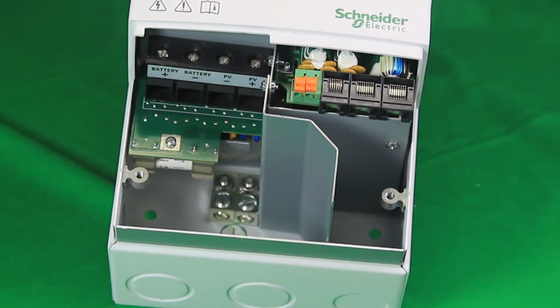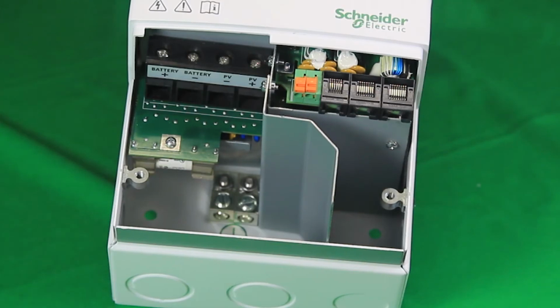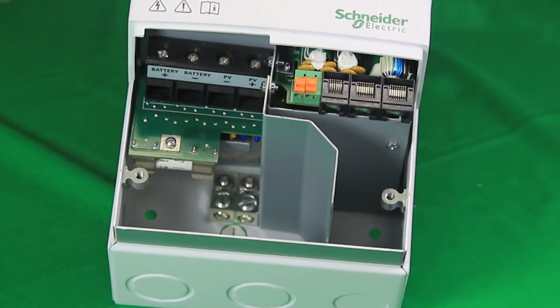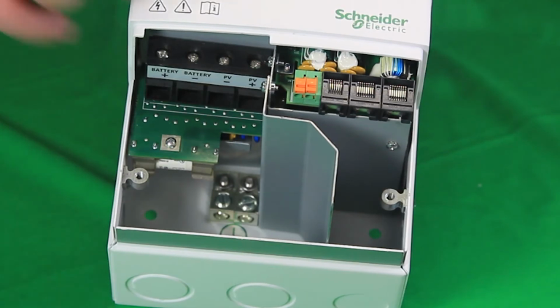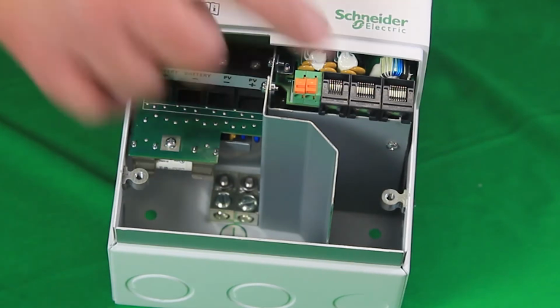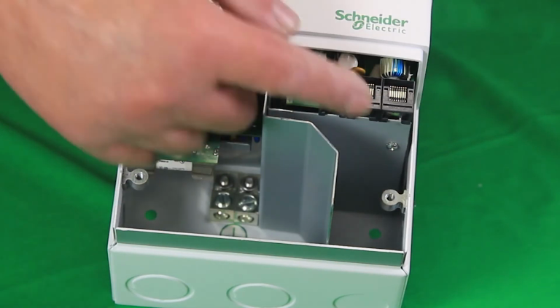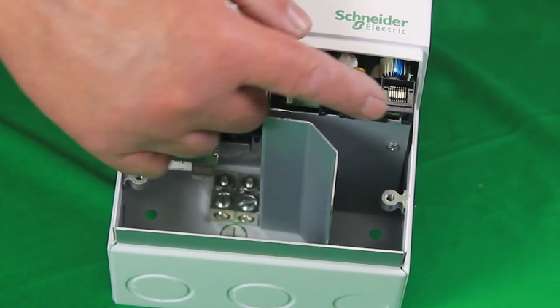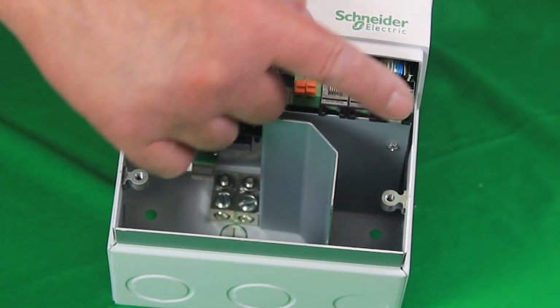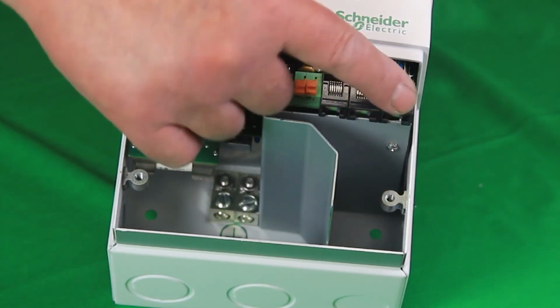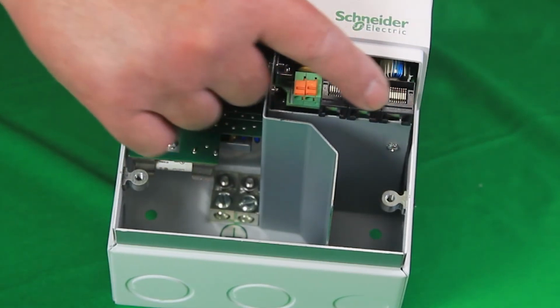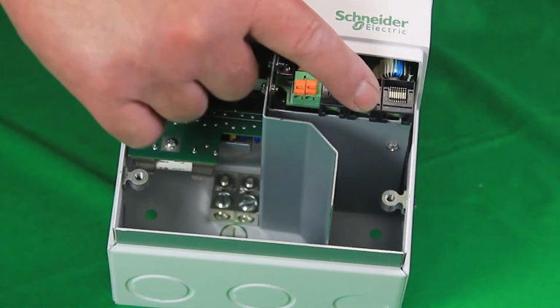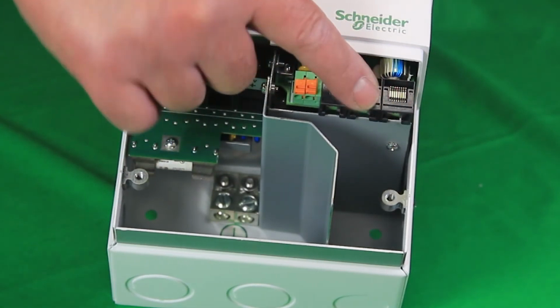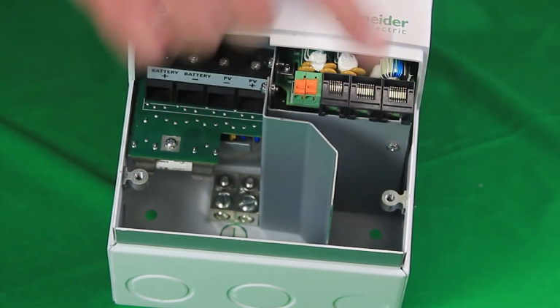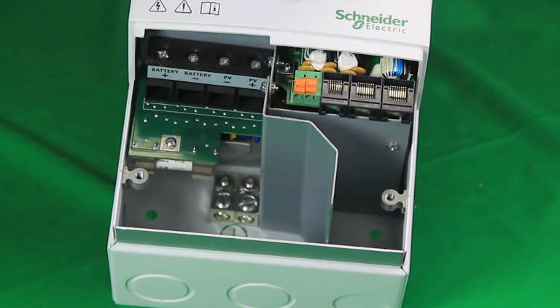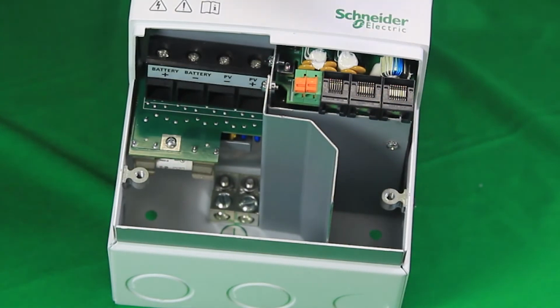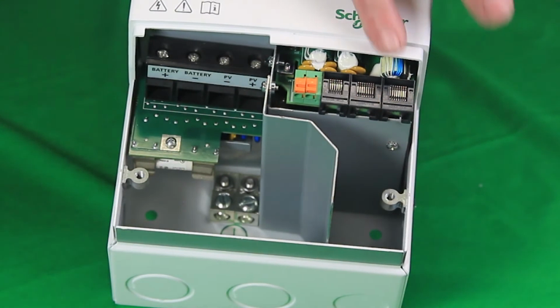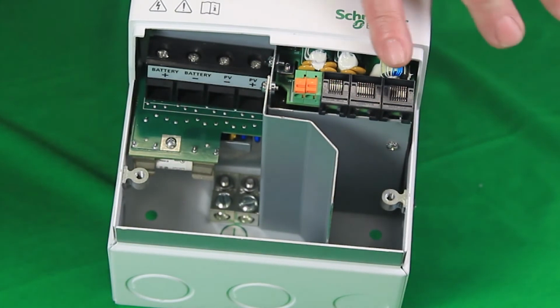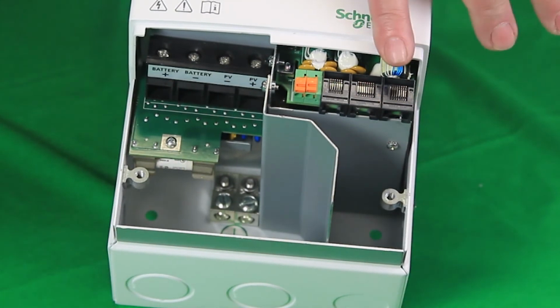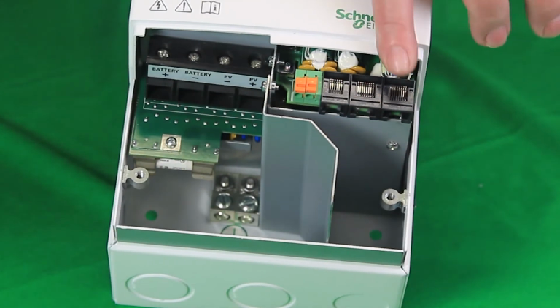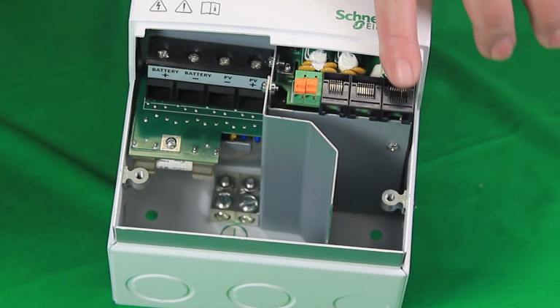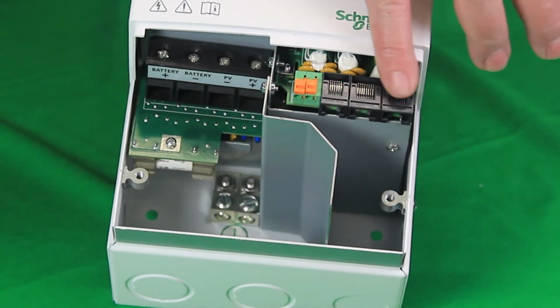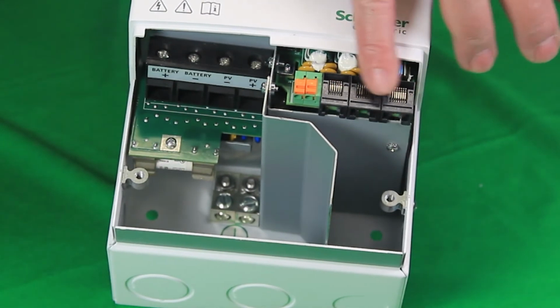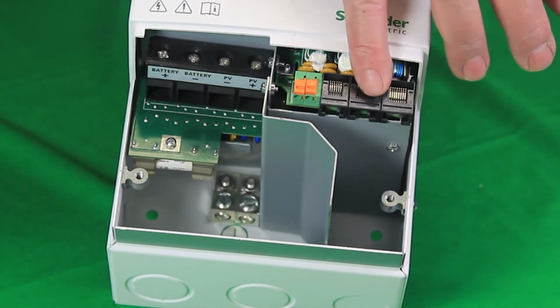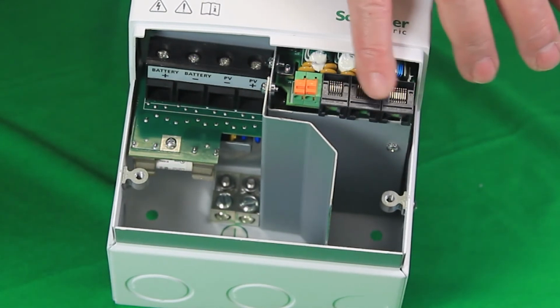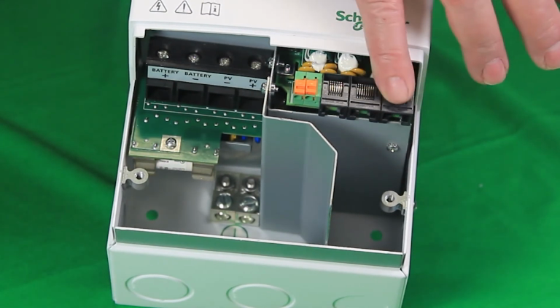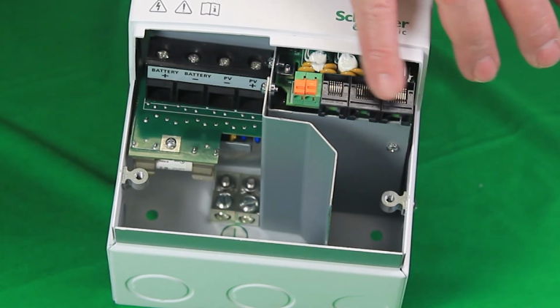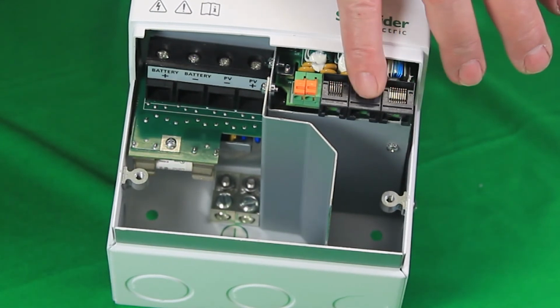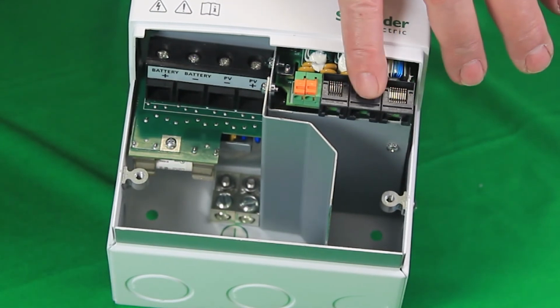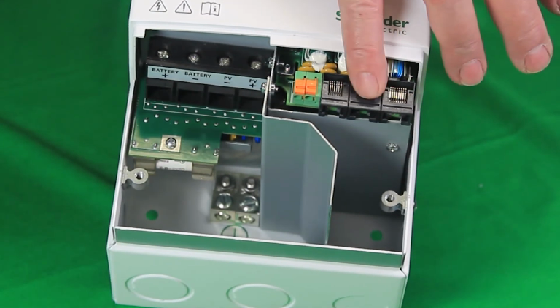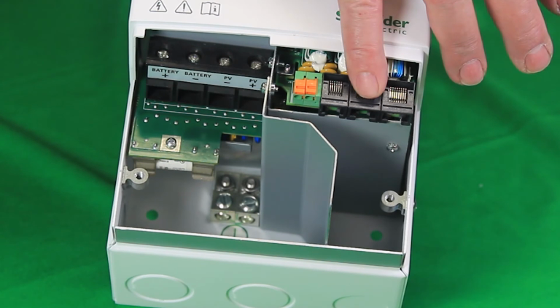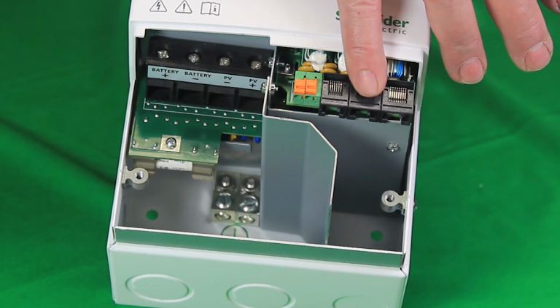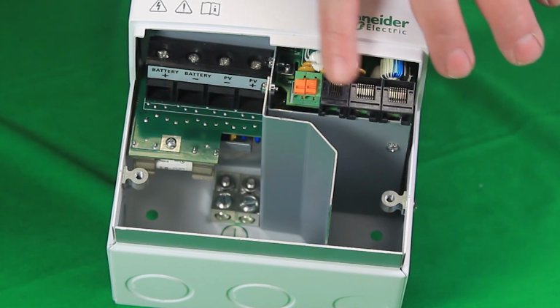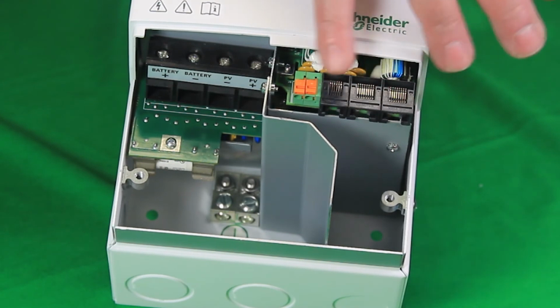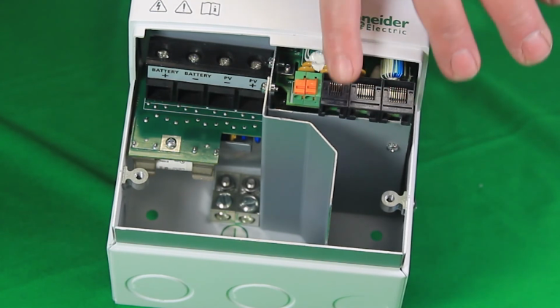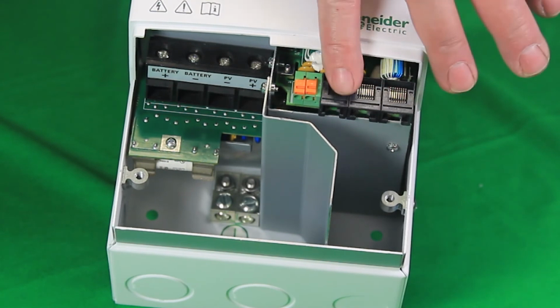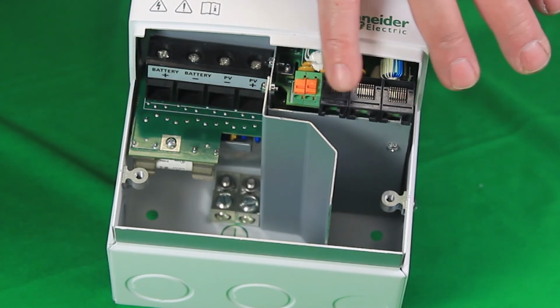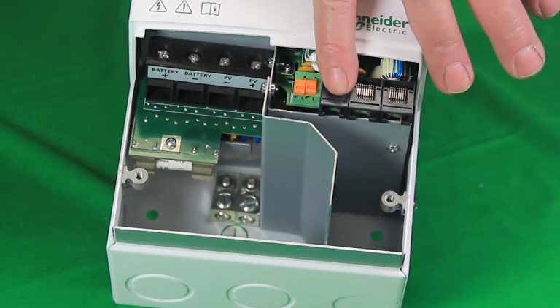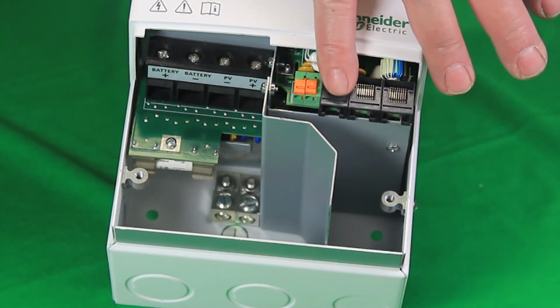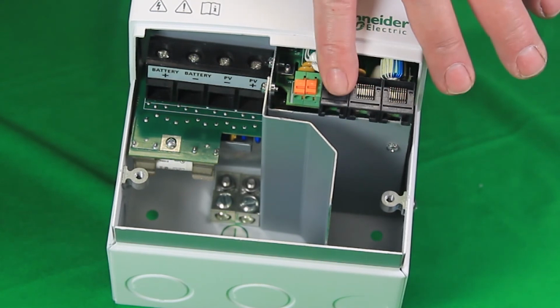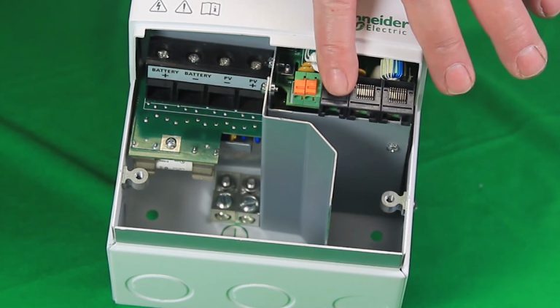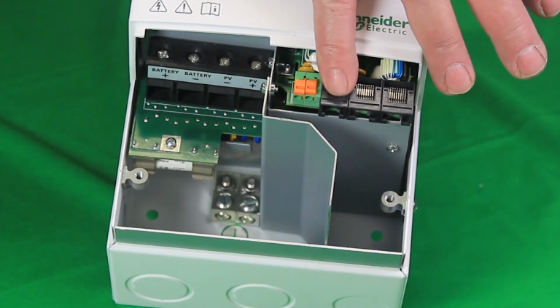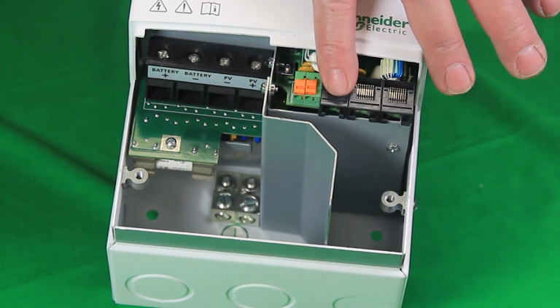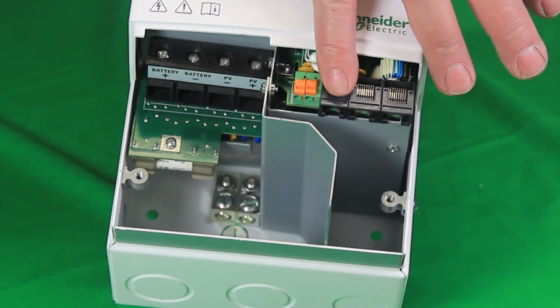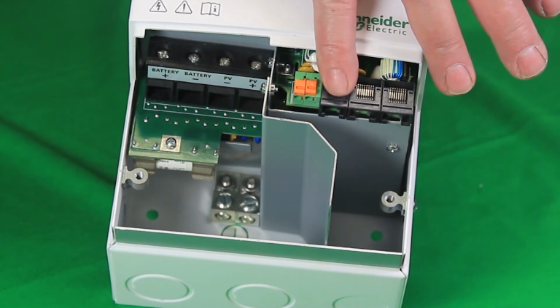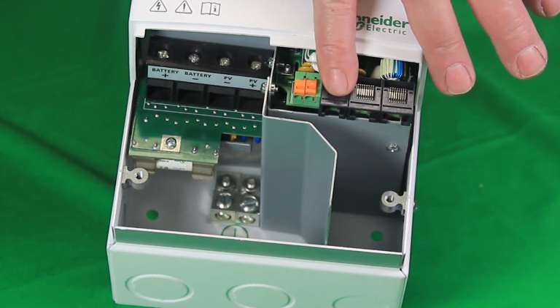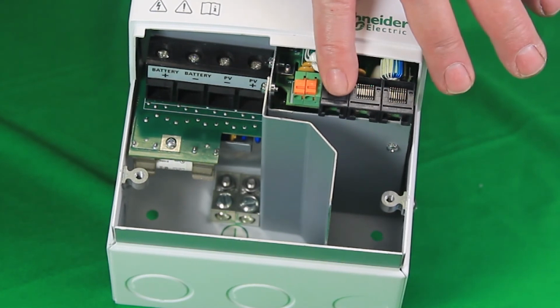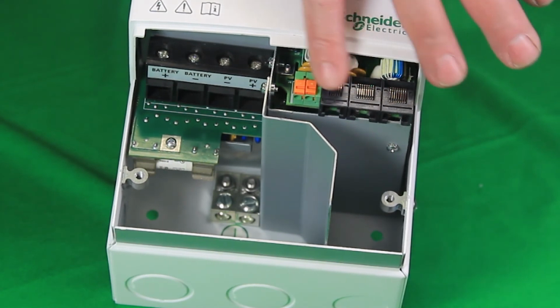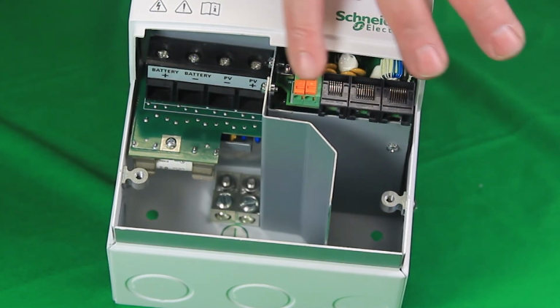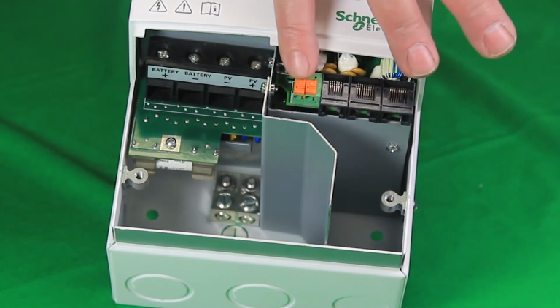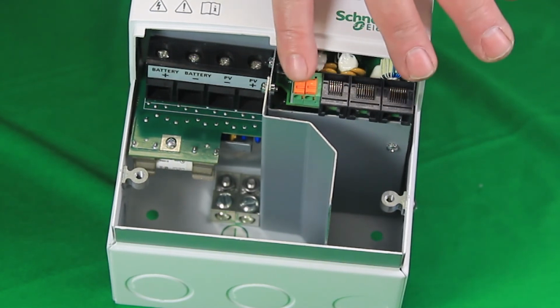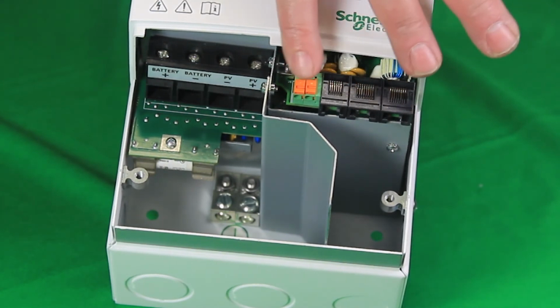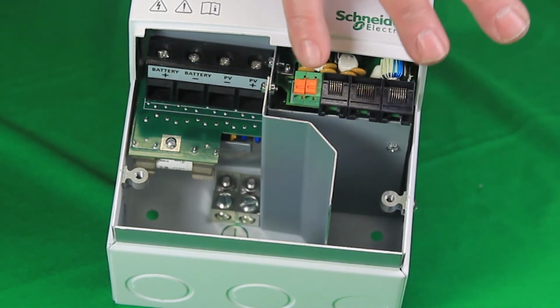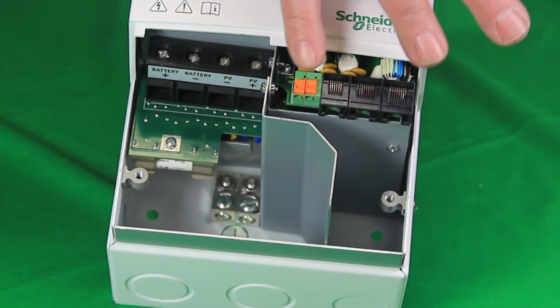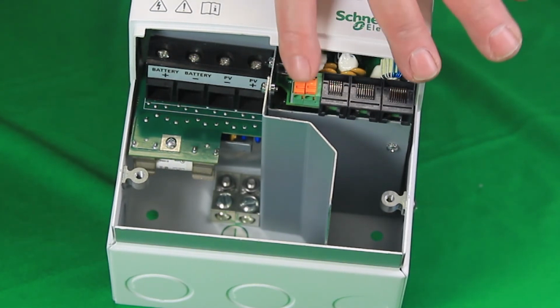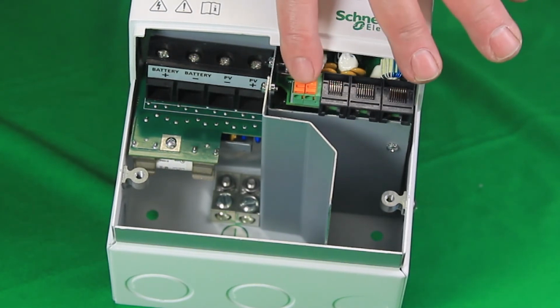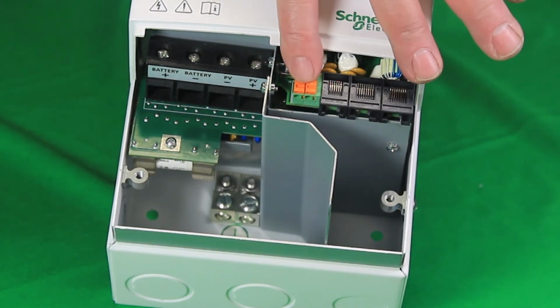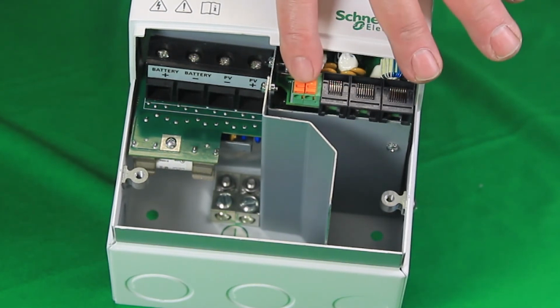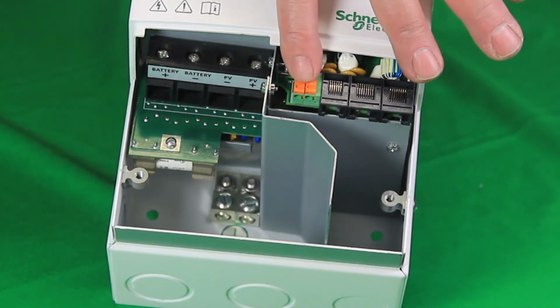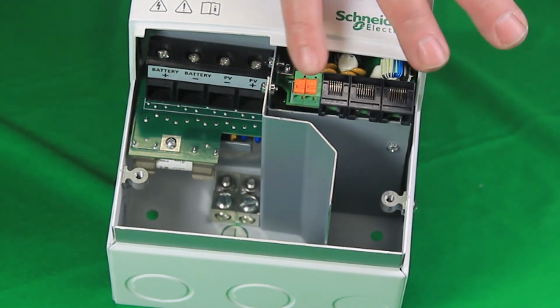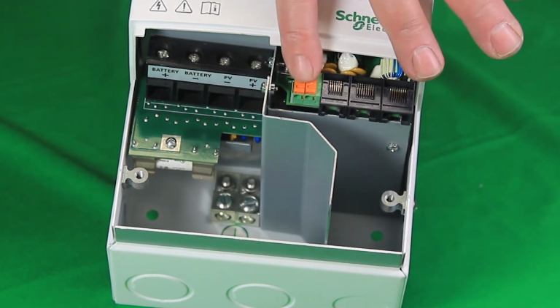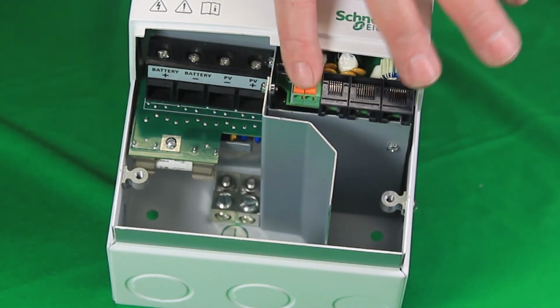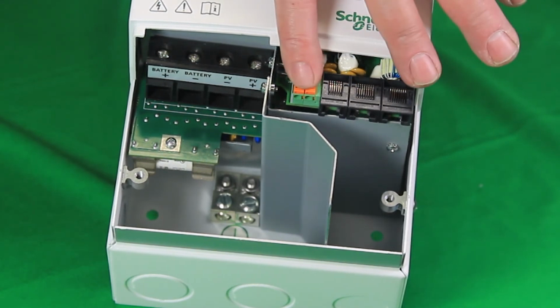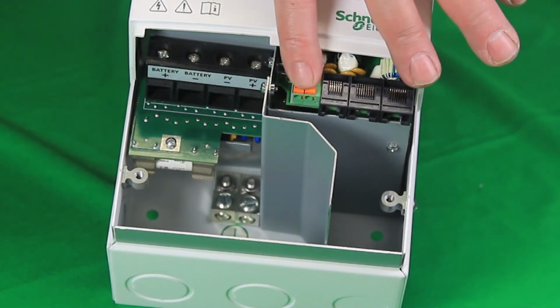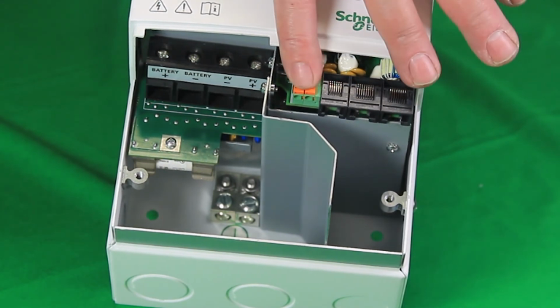Here we have the Xanbus ports right here — RJ45, battery temperature sensor port, and then the aux port.